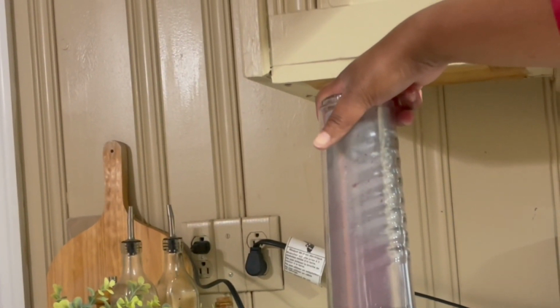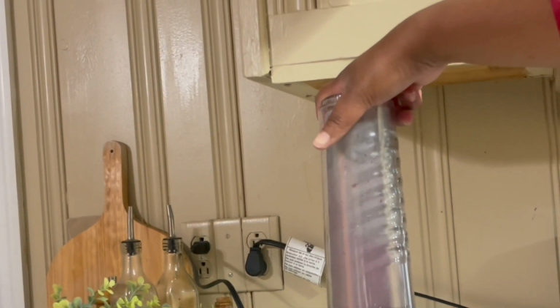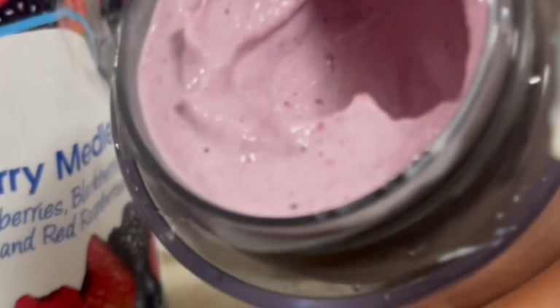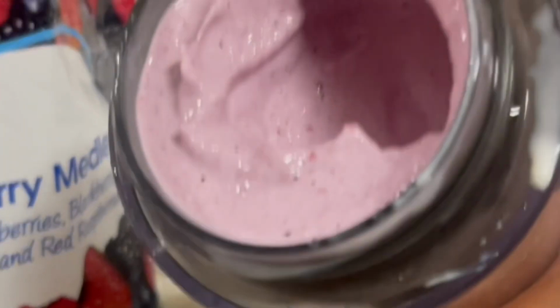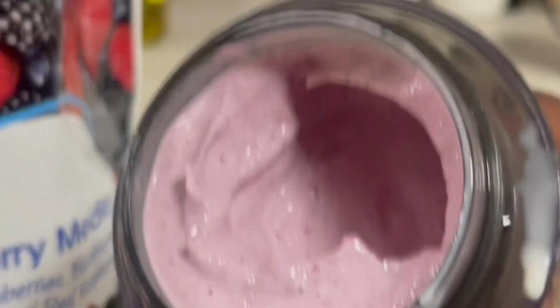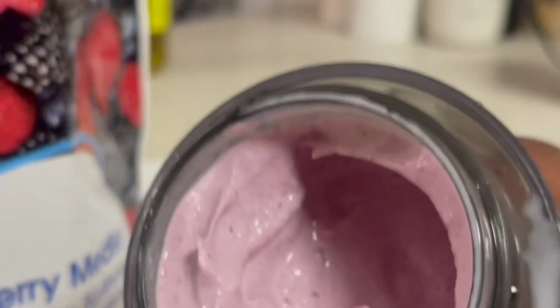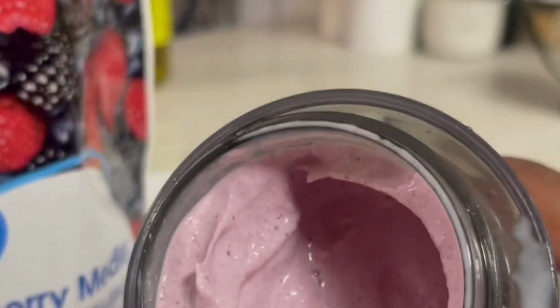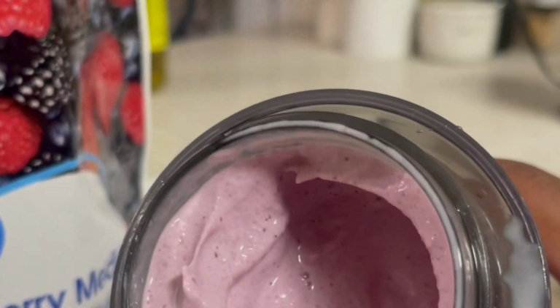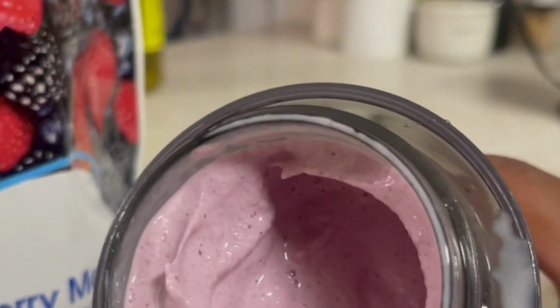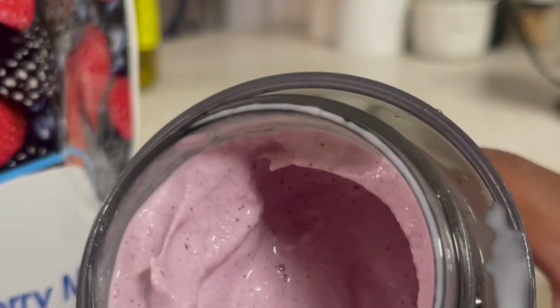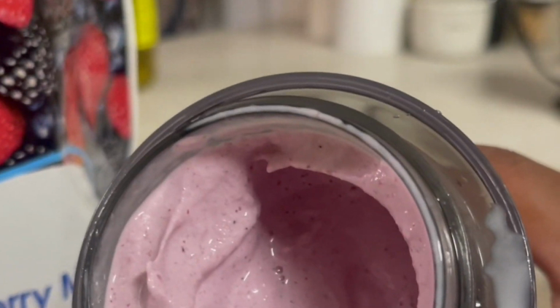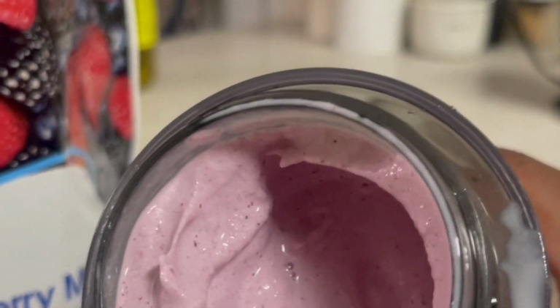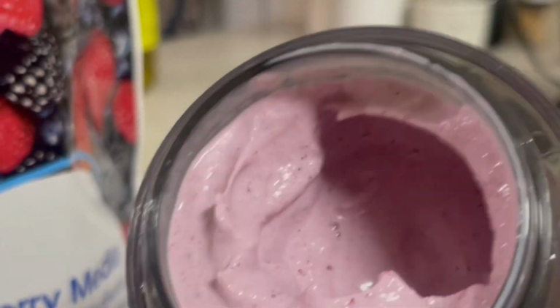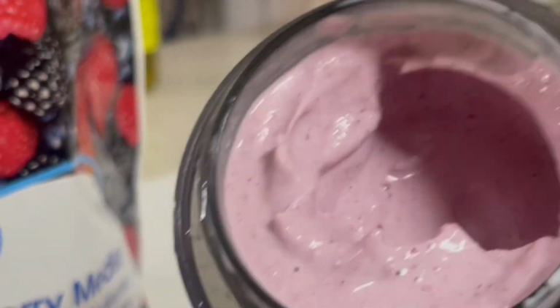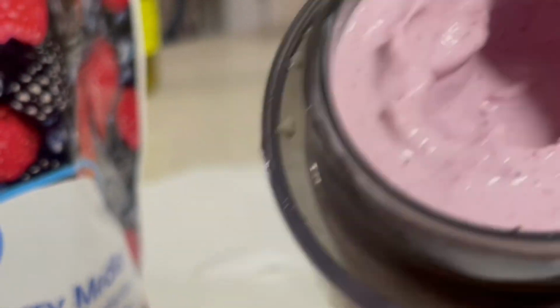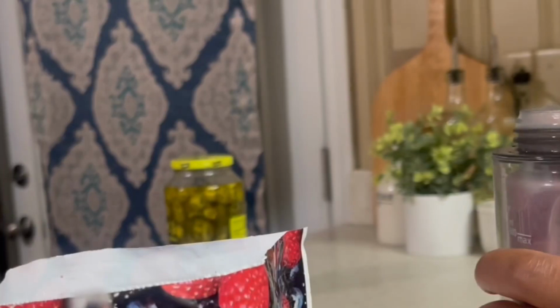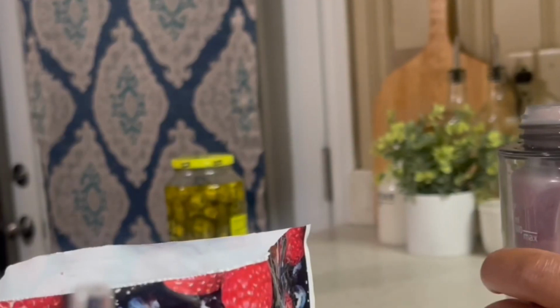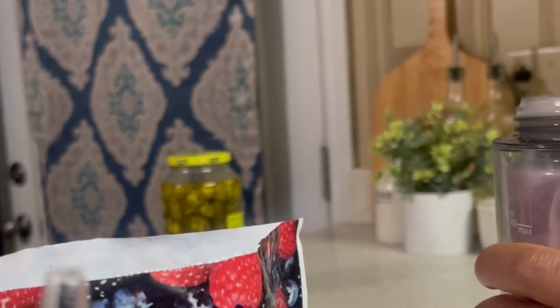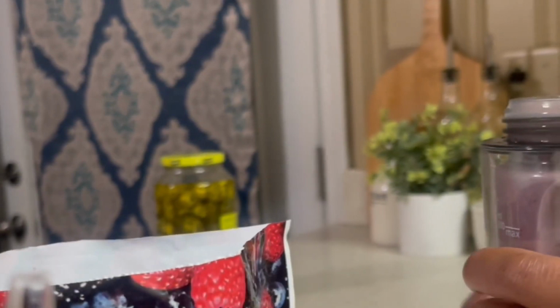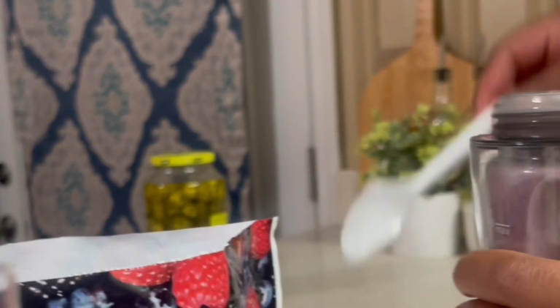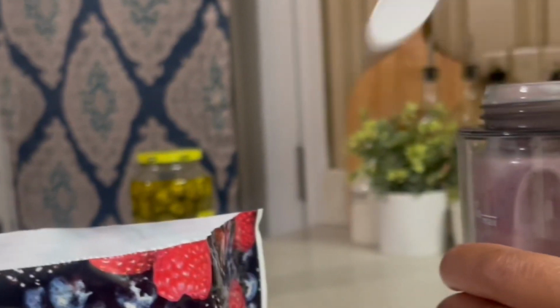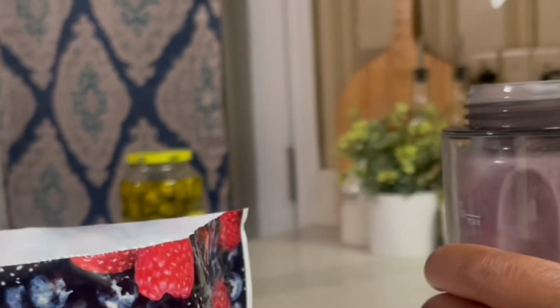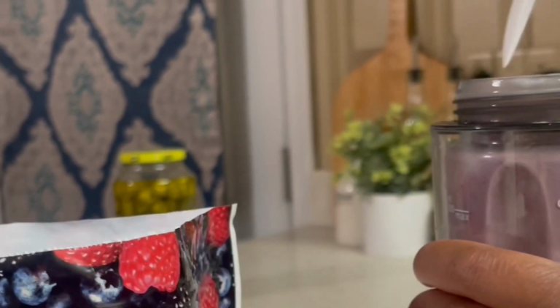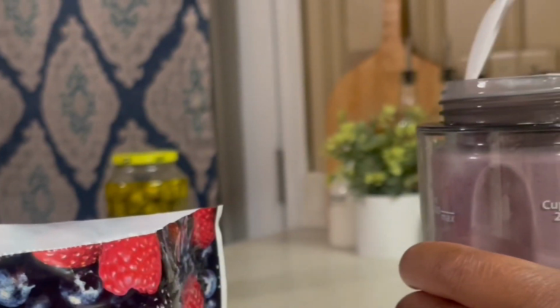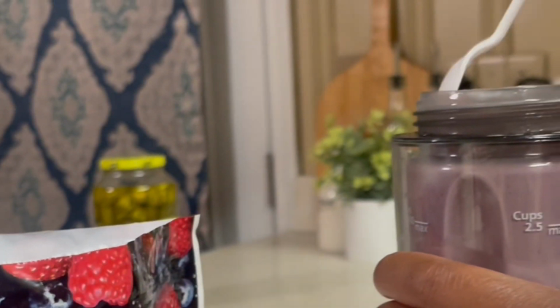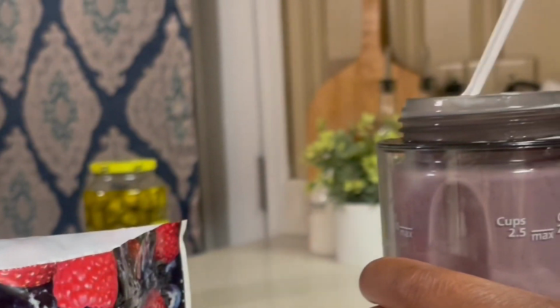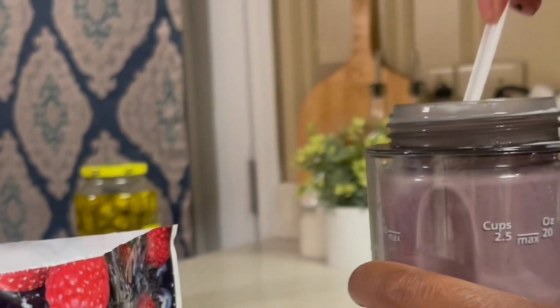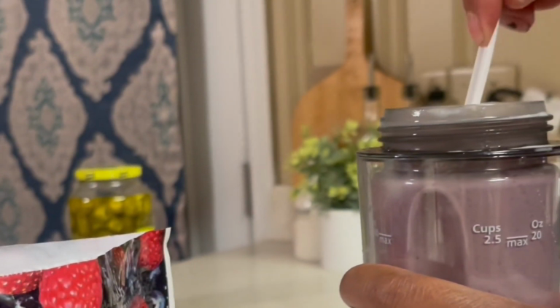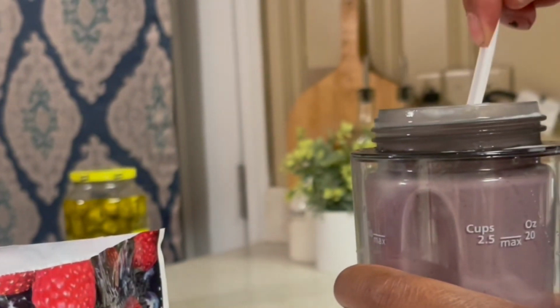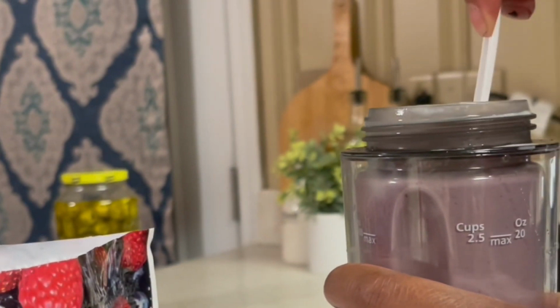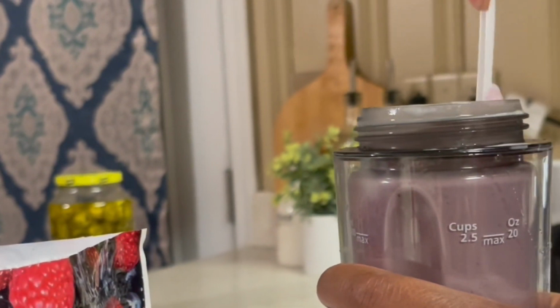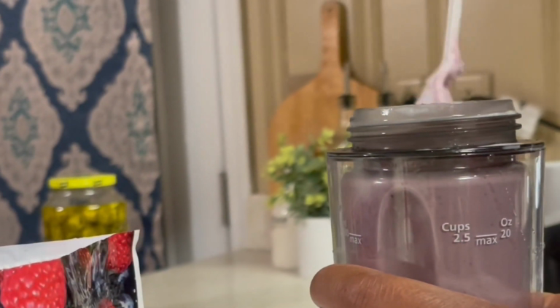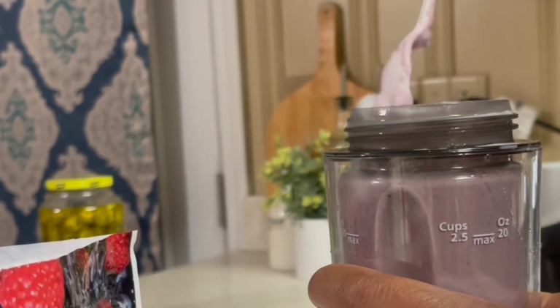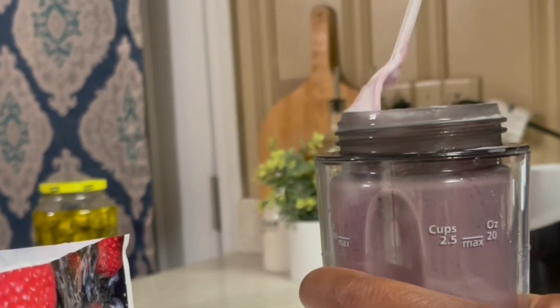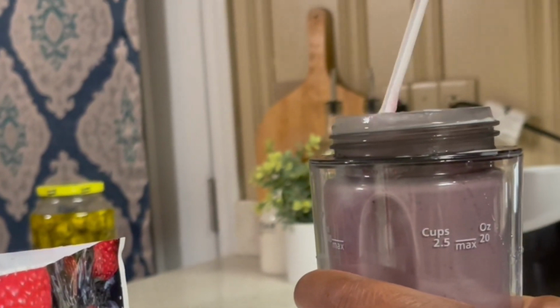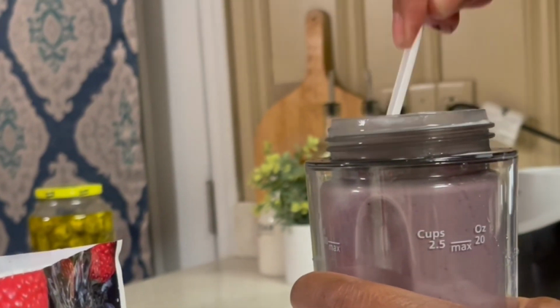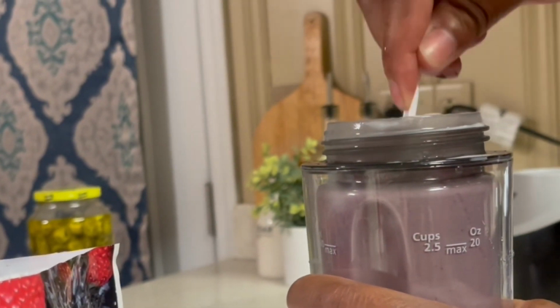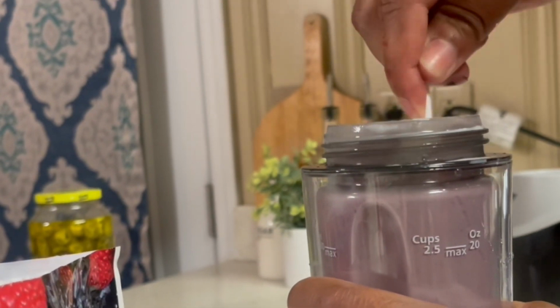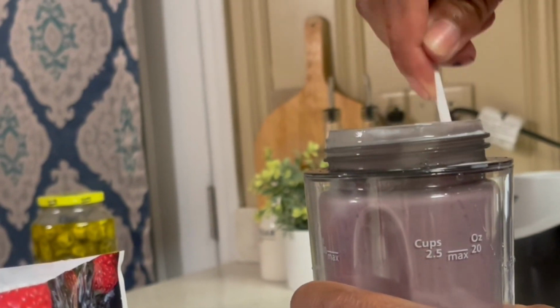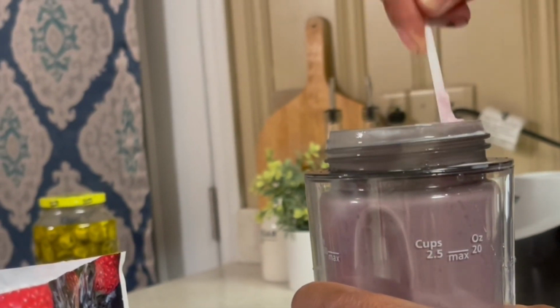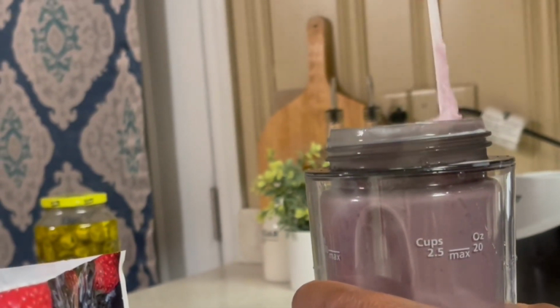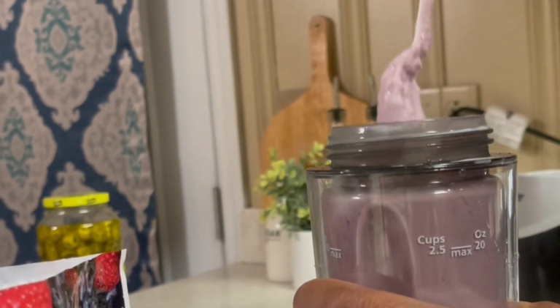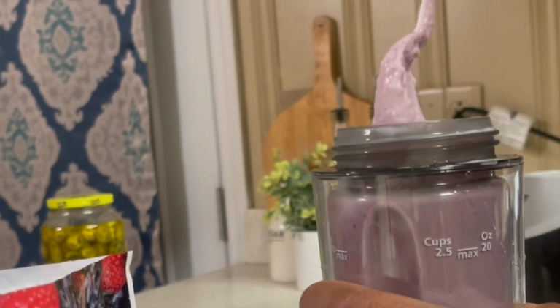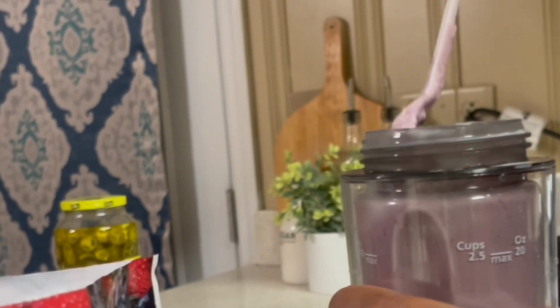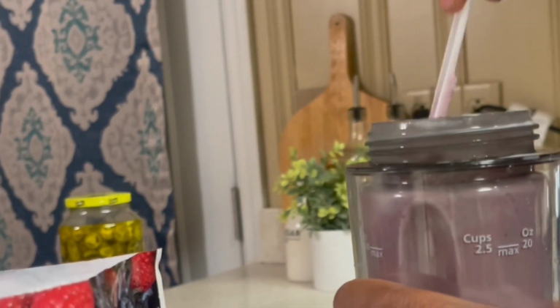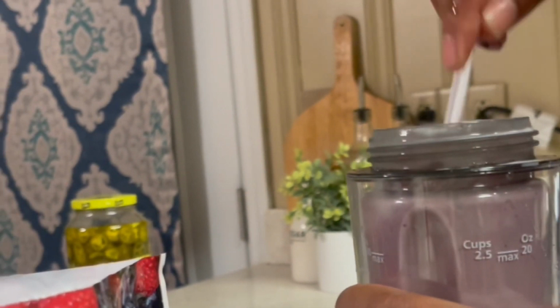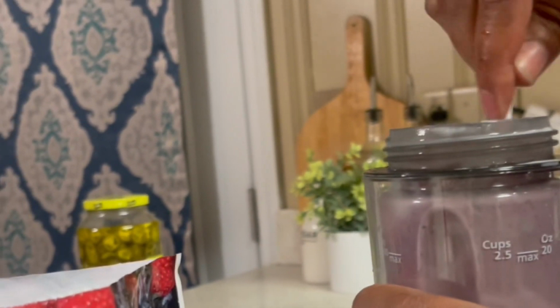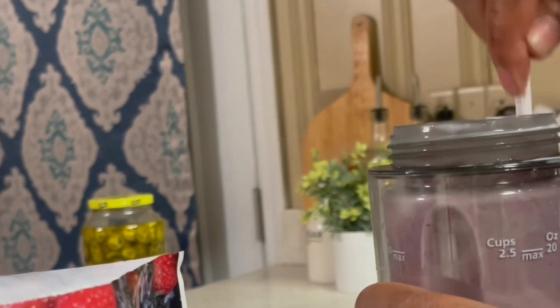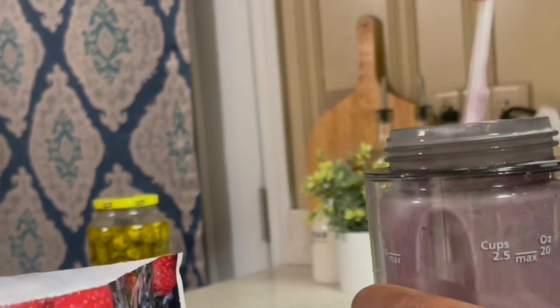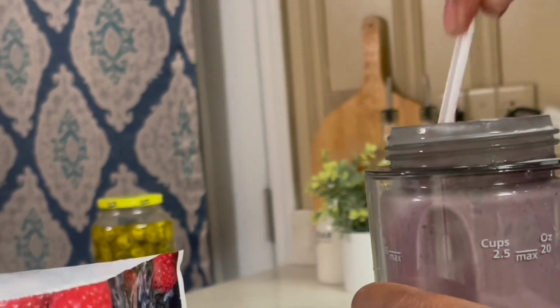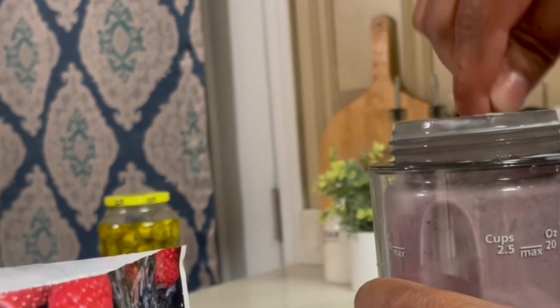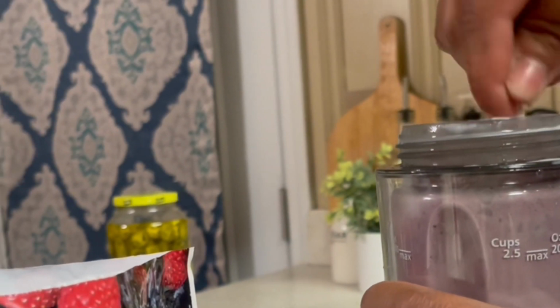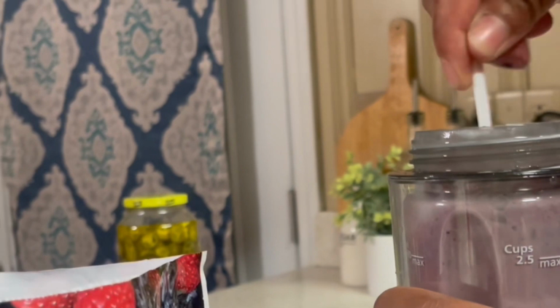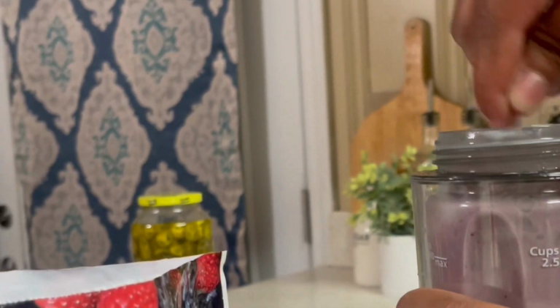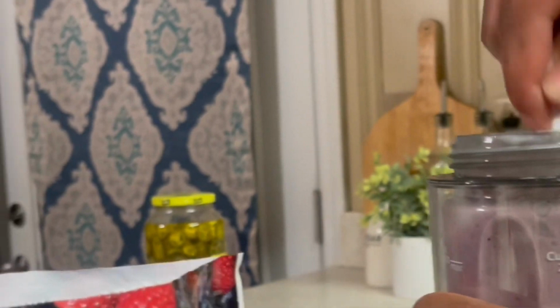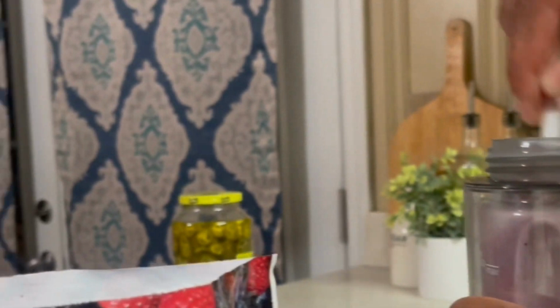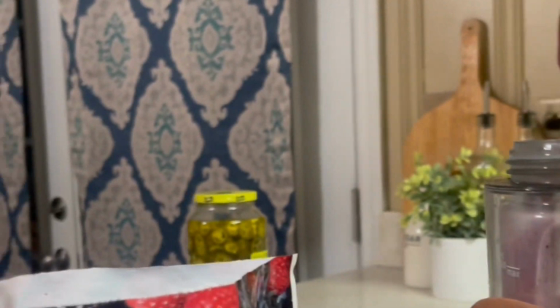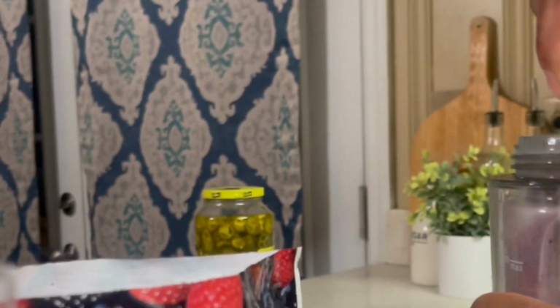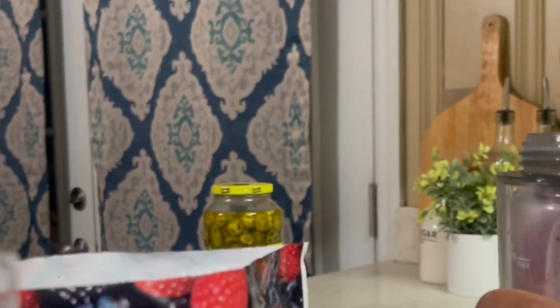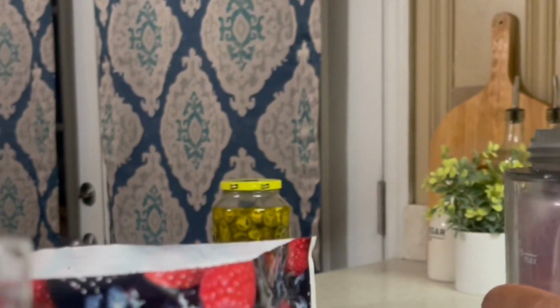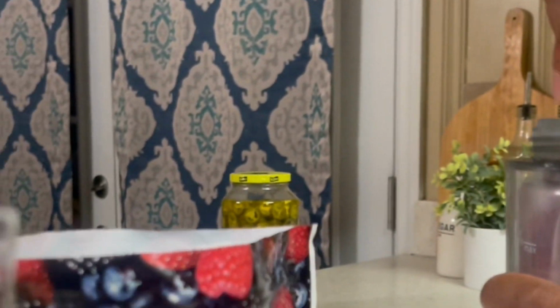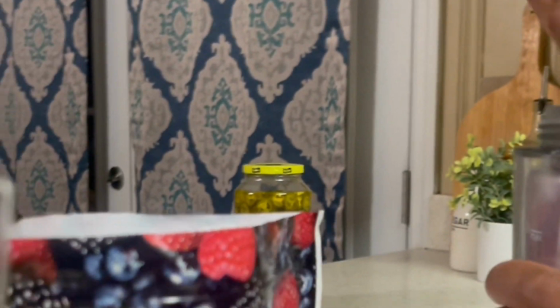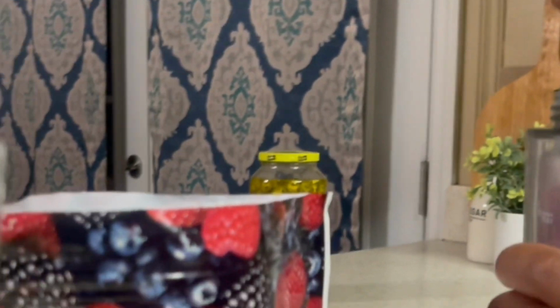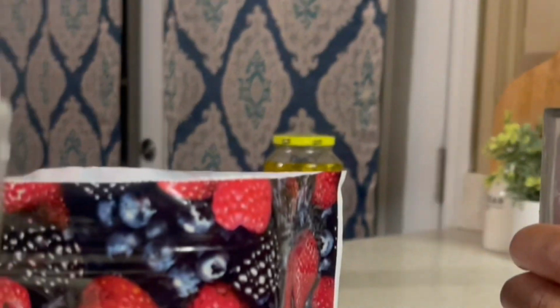The green shake right there. Ew, it's frozen fruit.